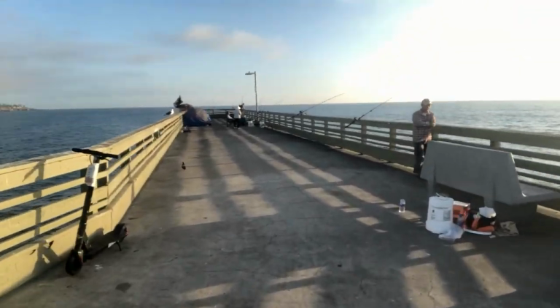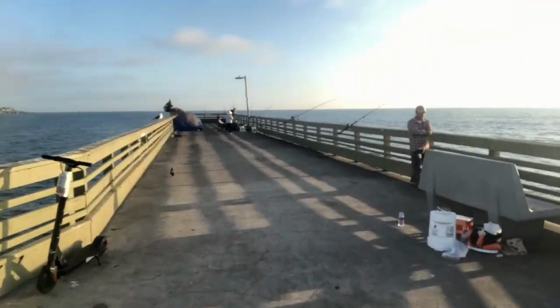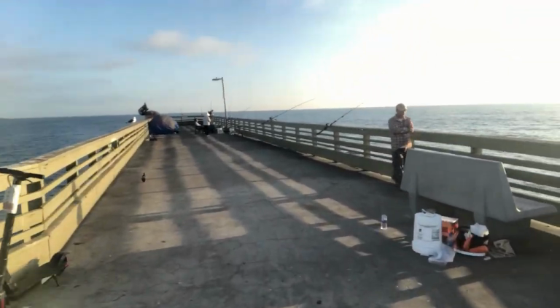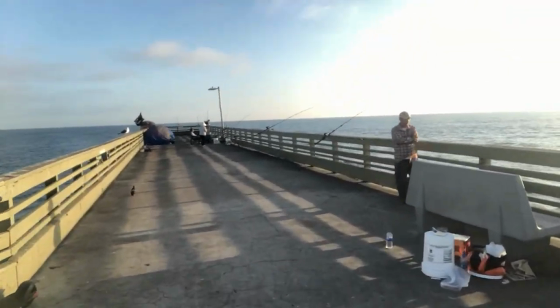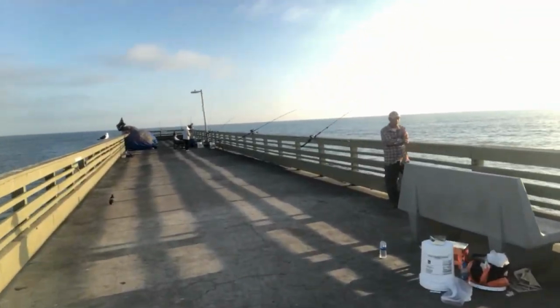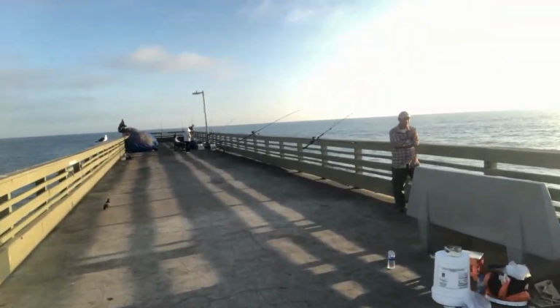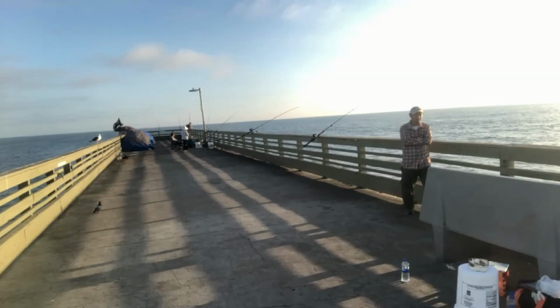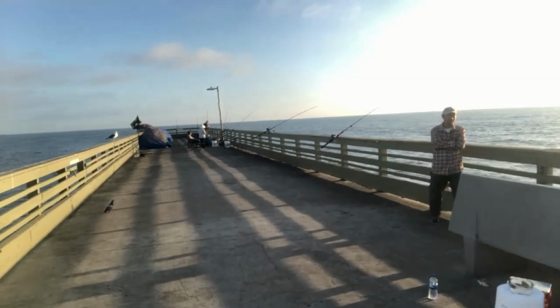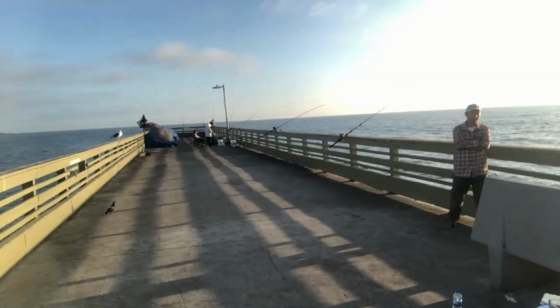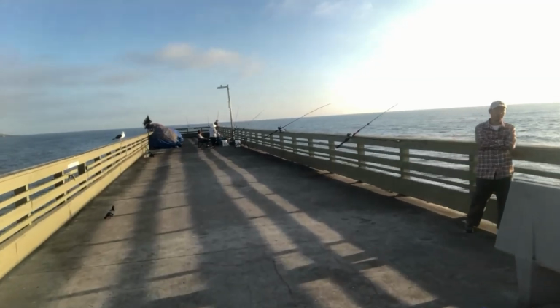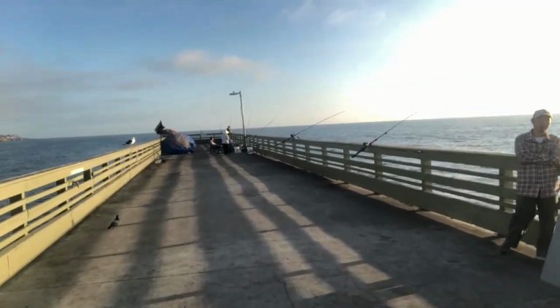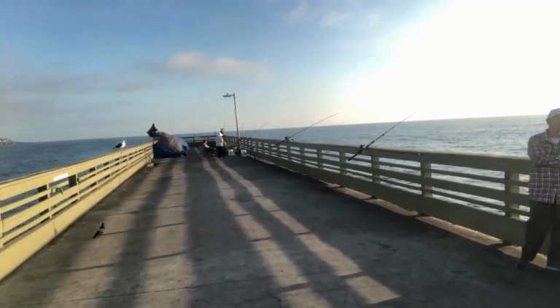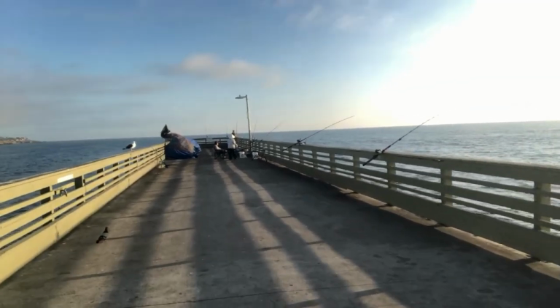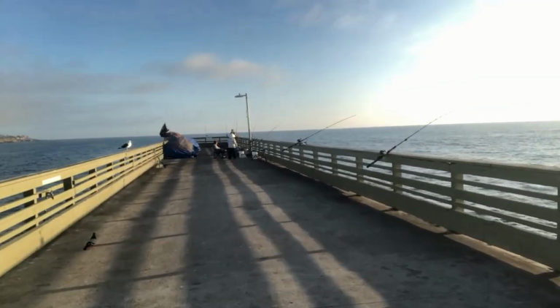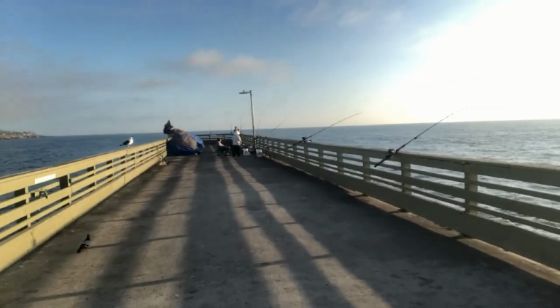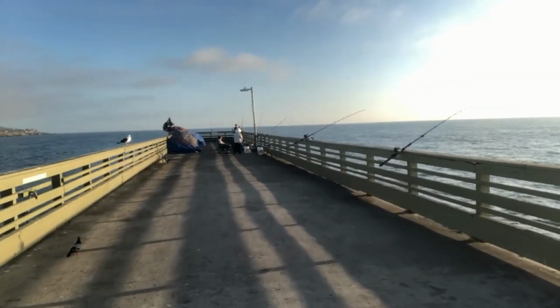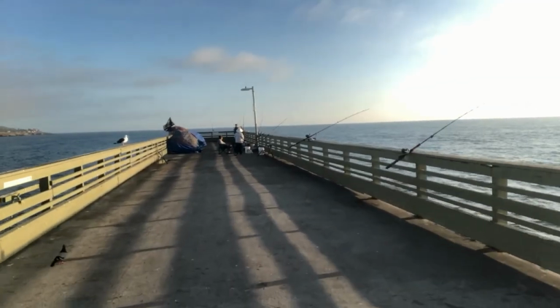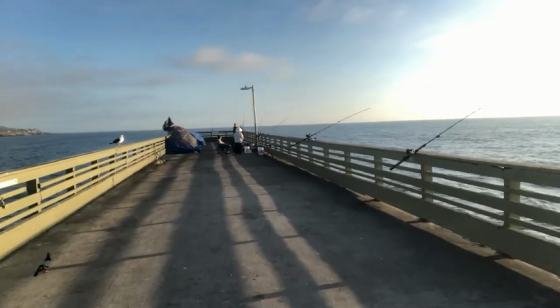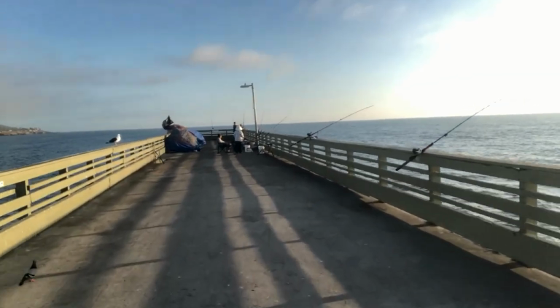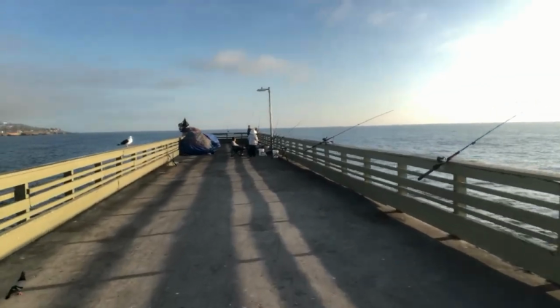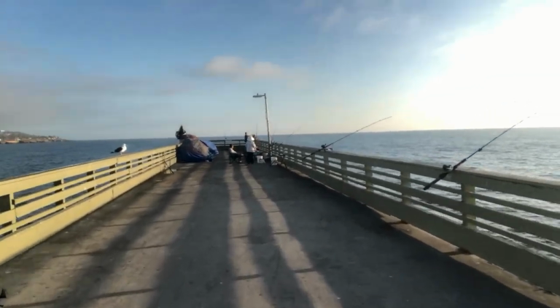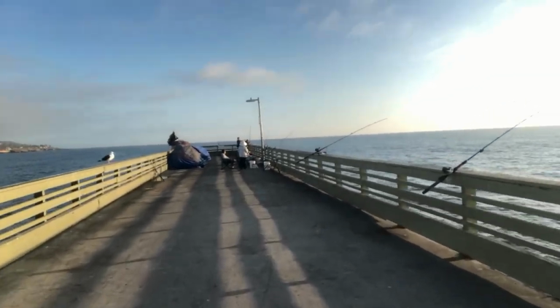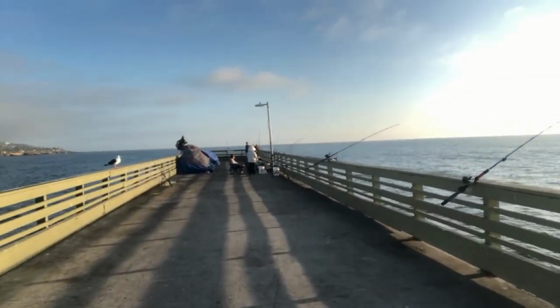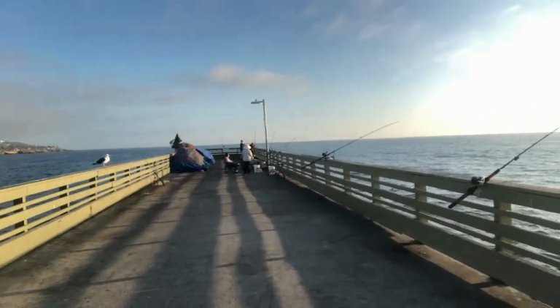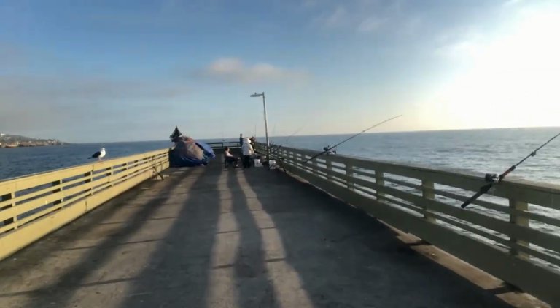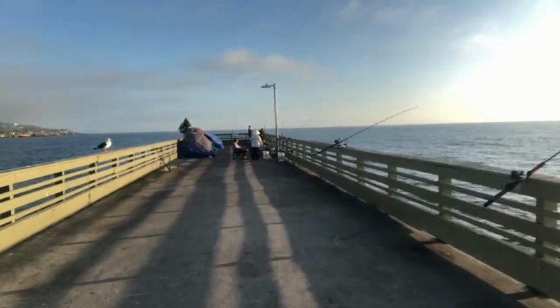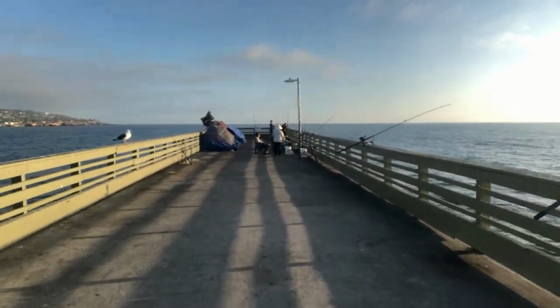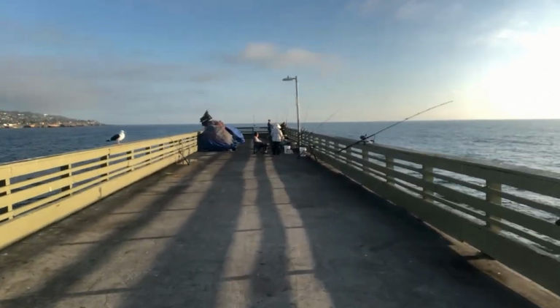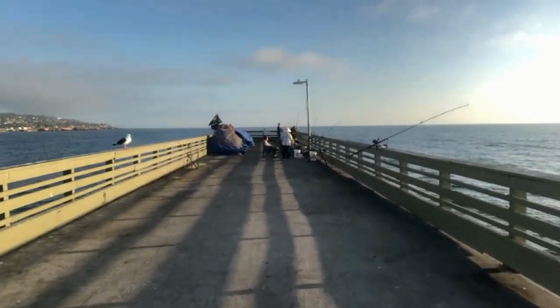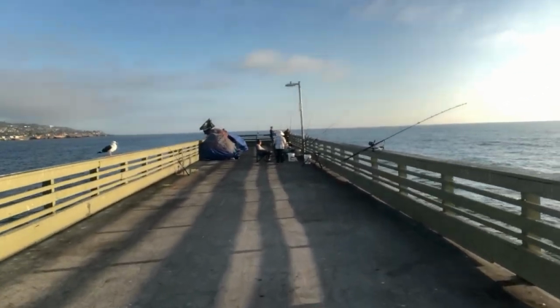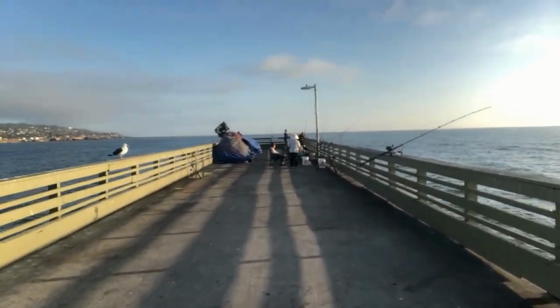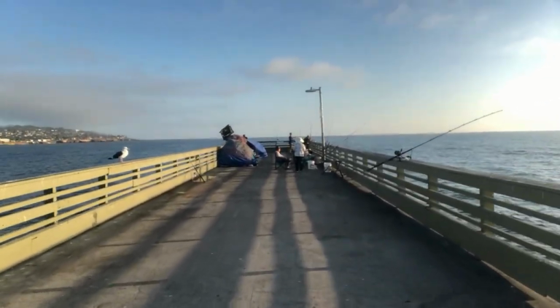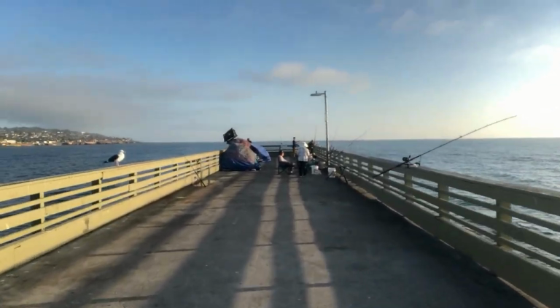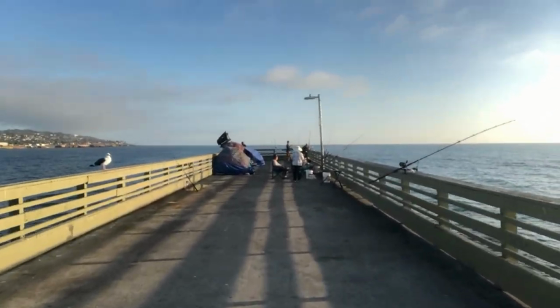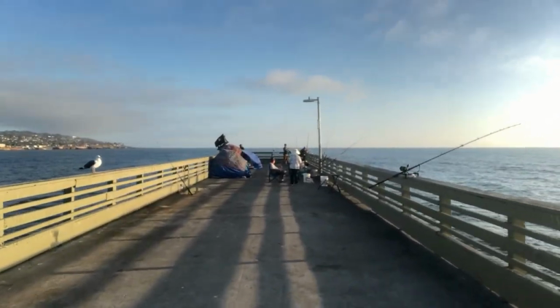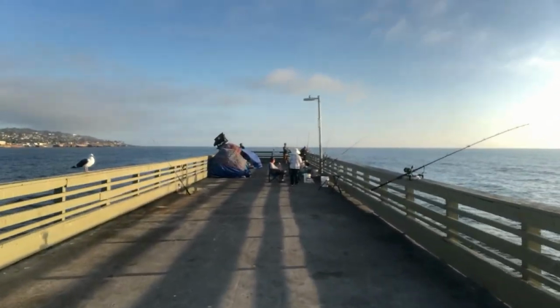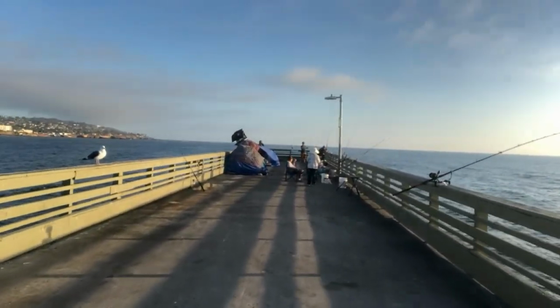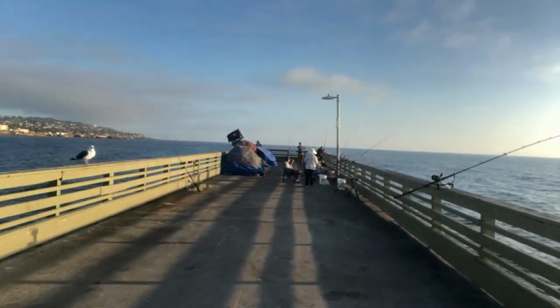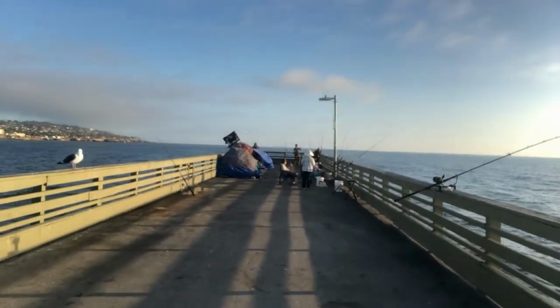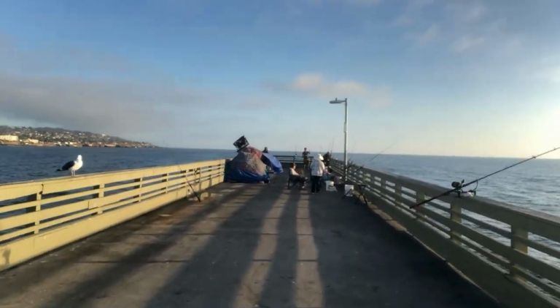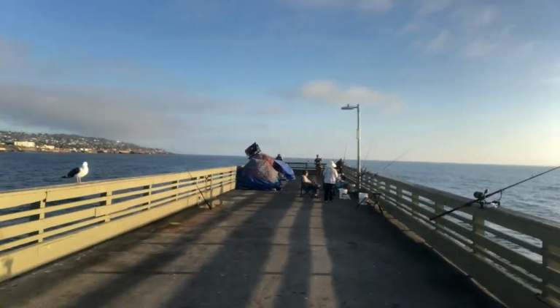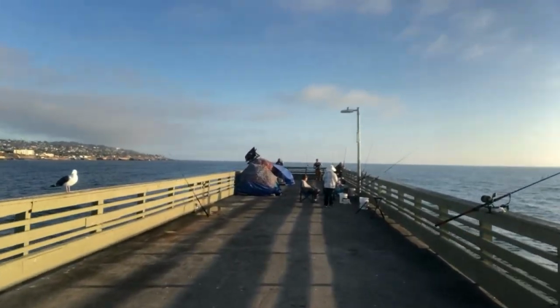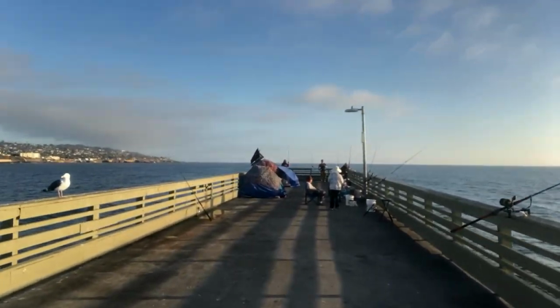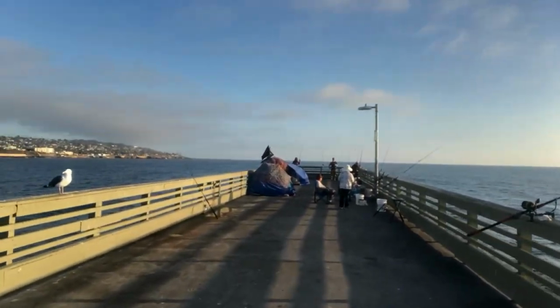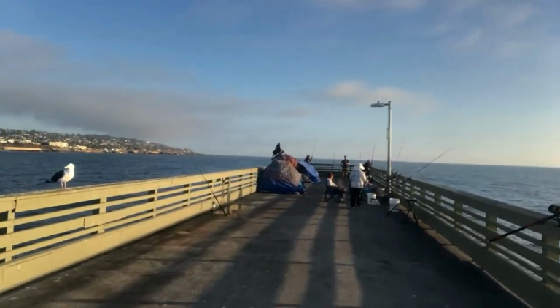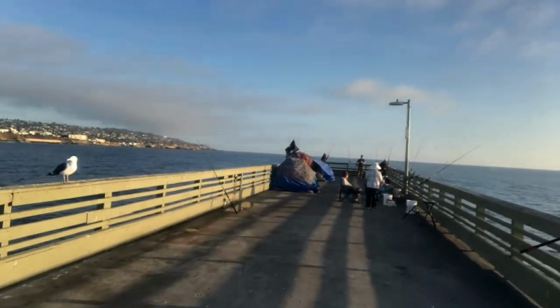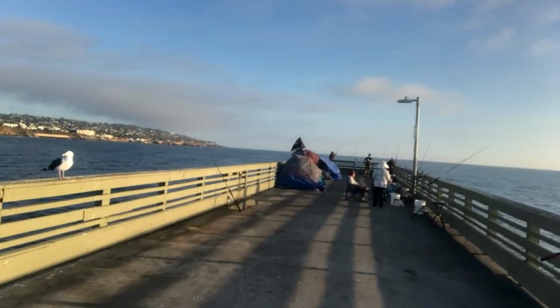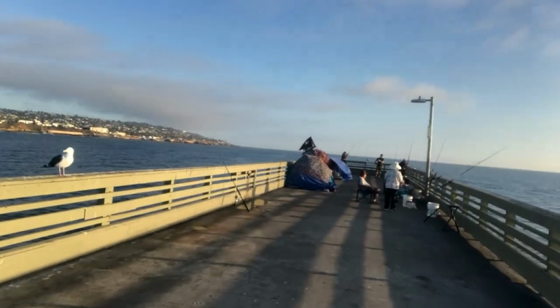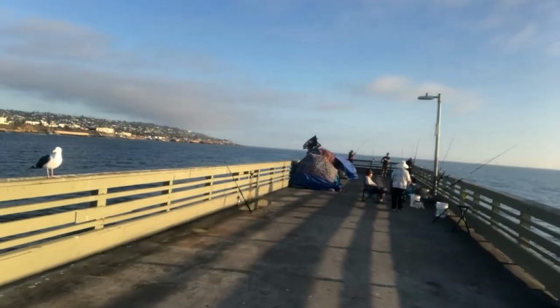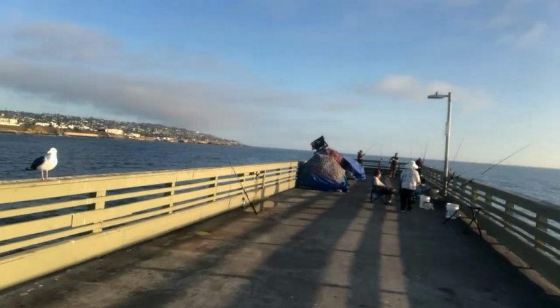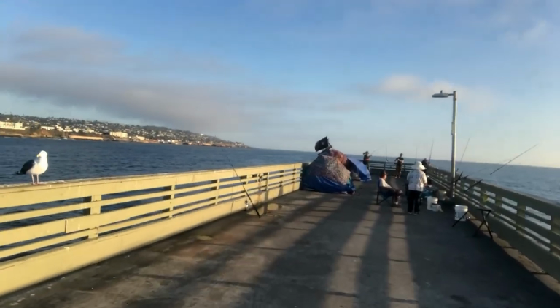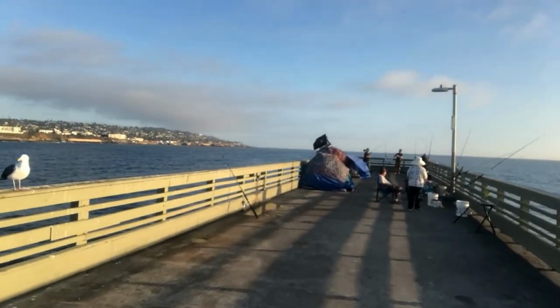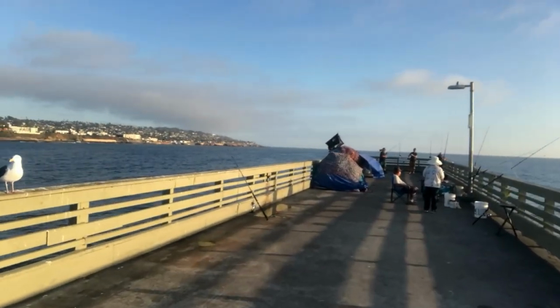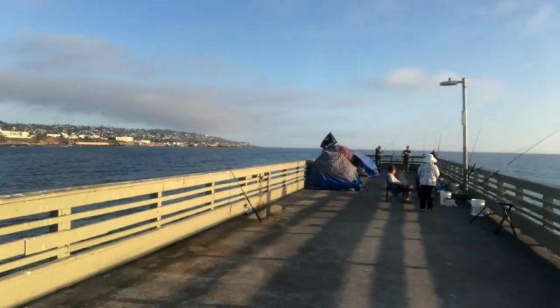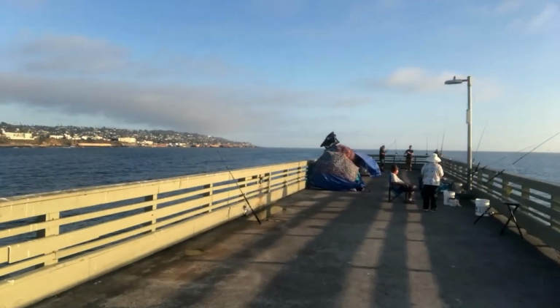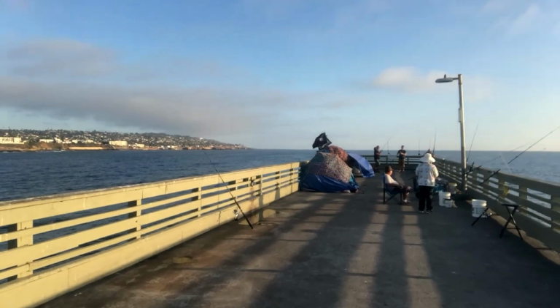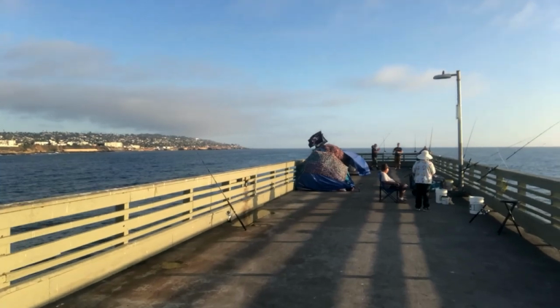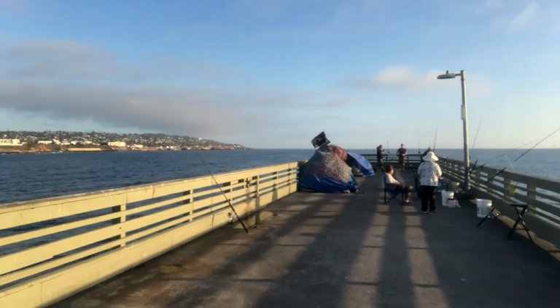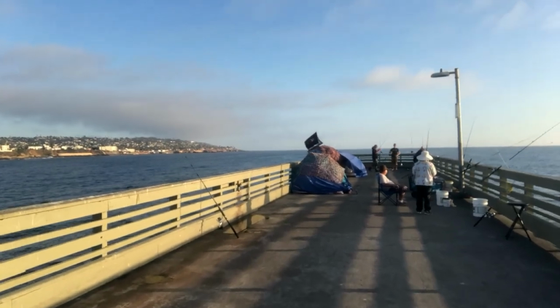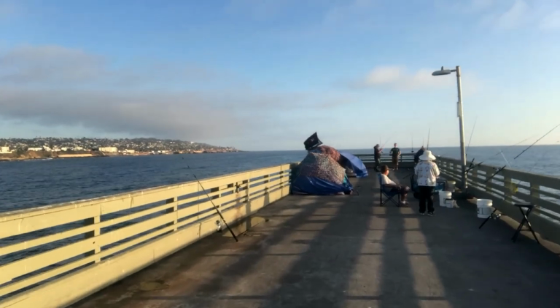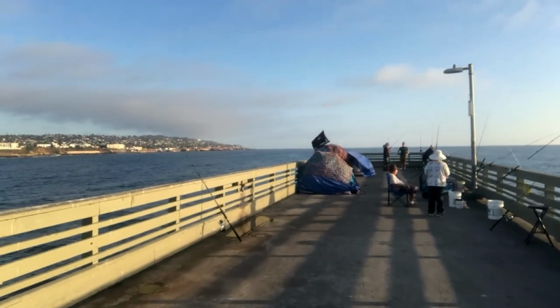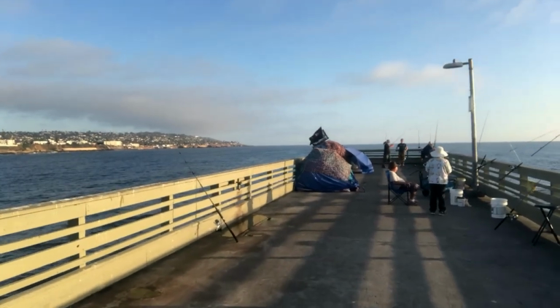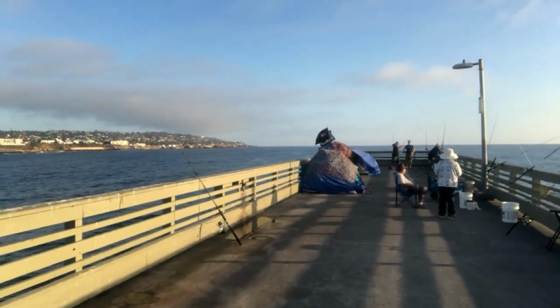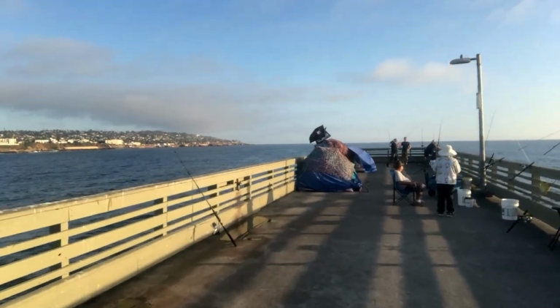This is where everyone fishes — we're on the end of the pier. This guy just caught one — nice.